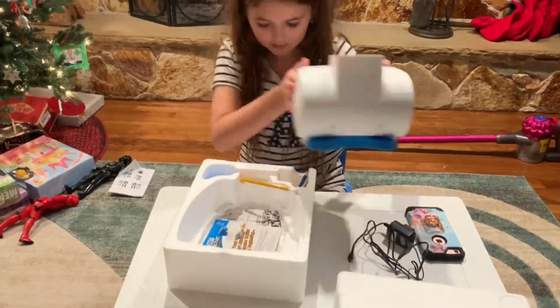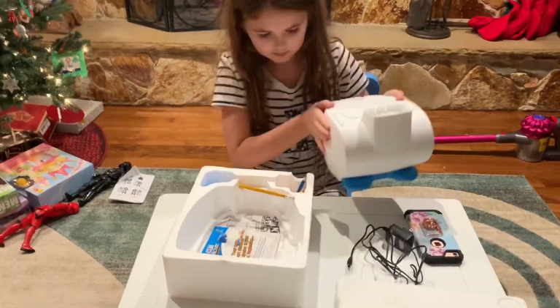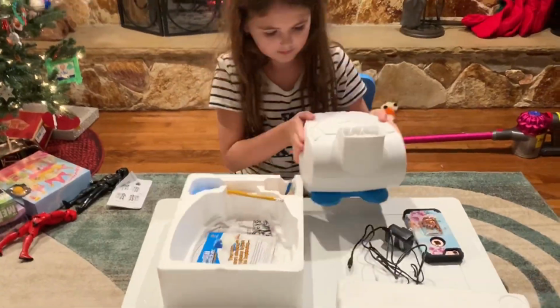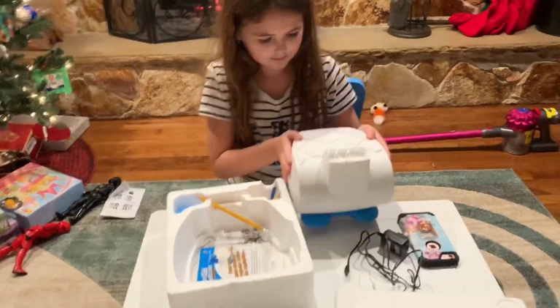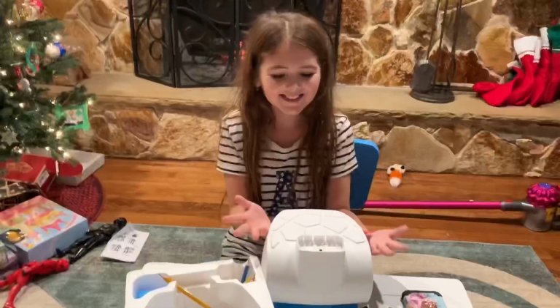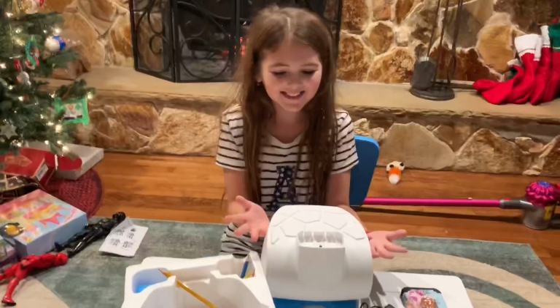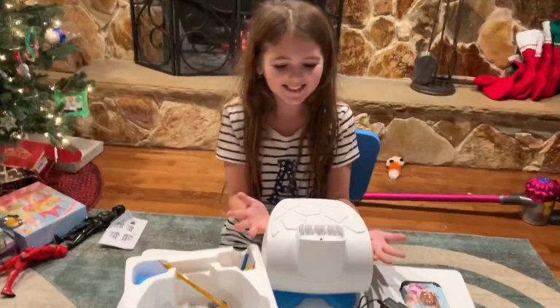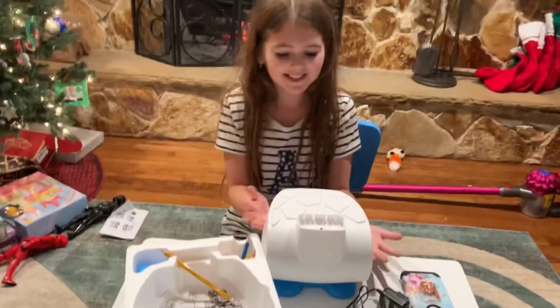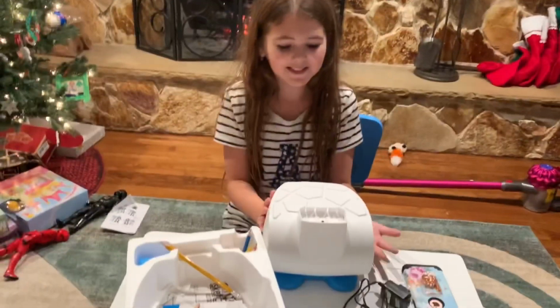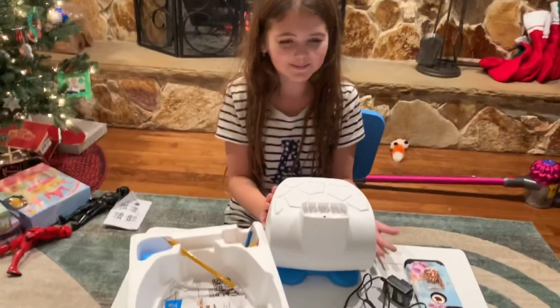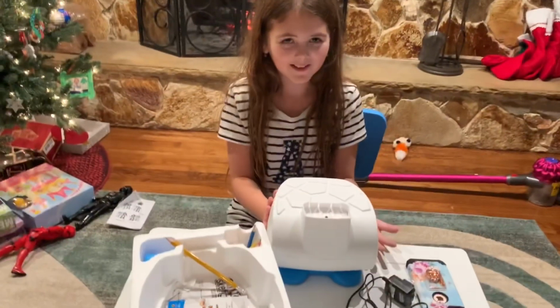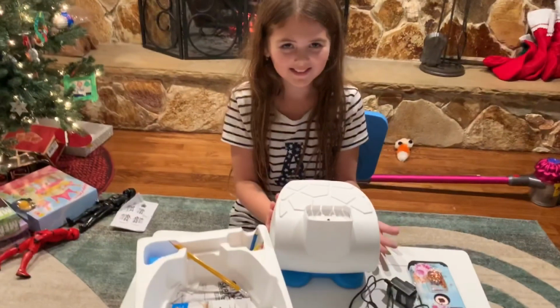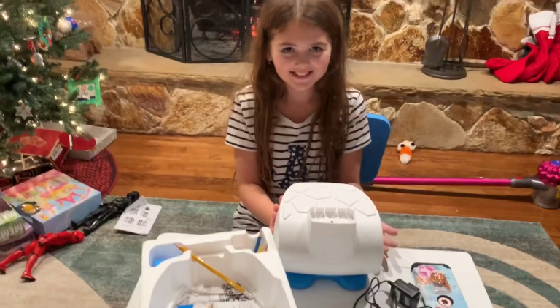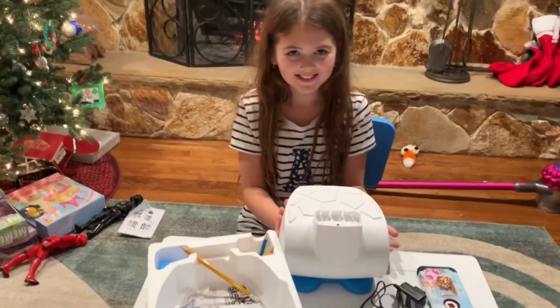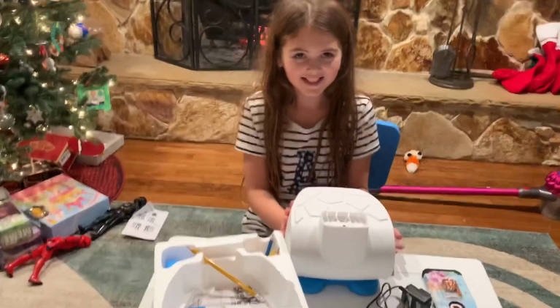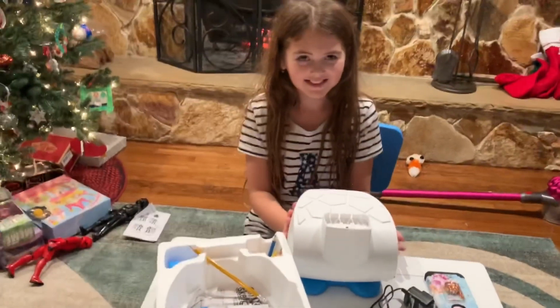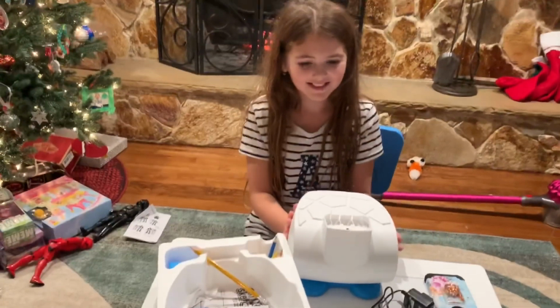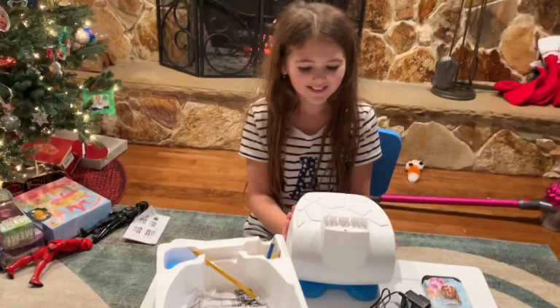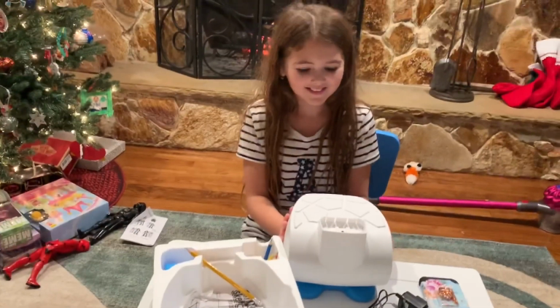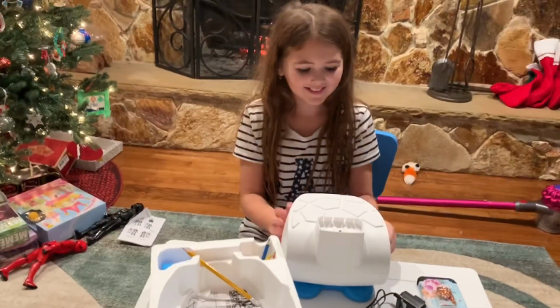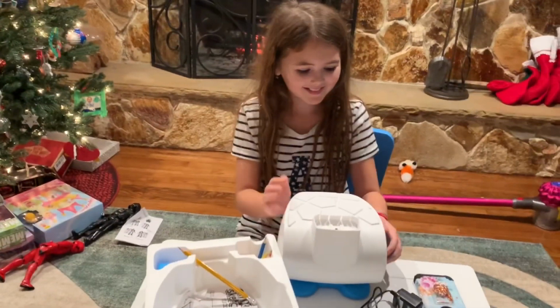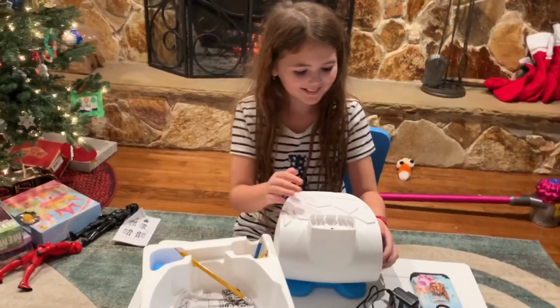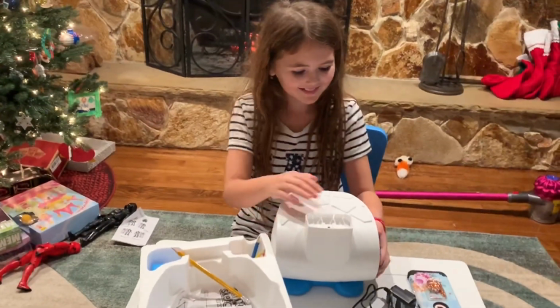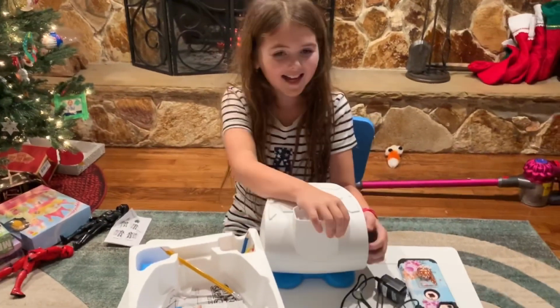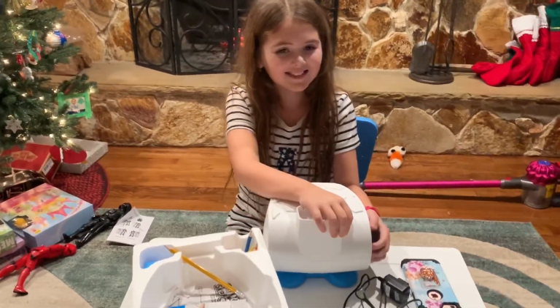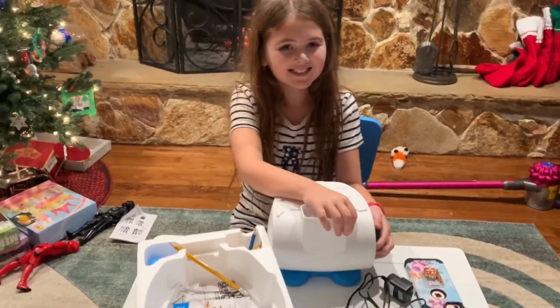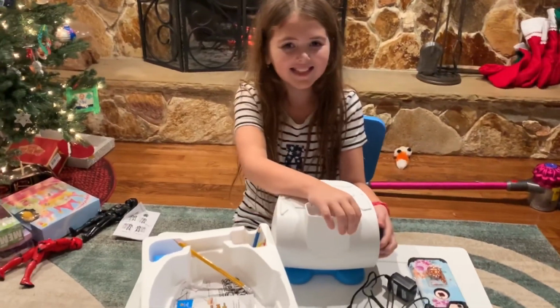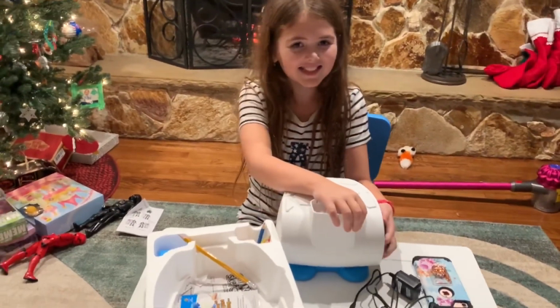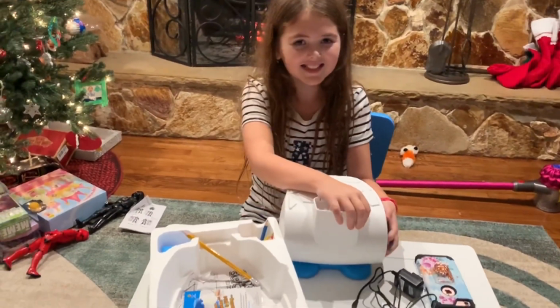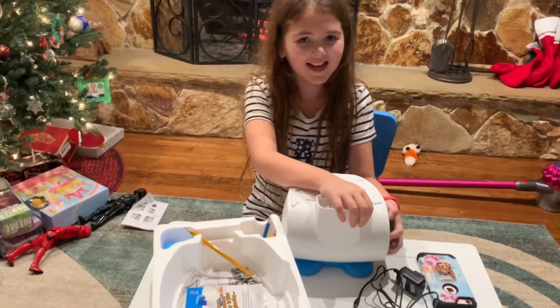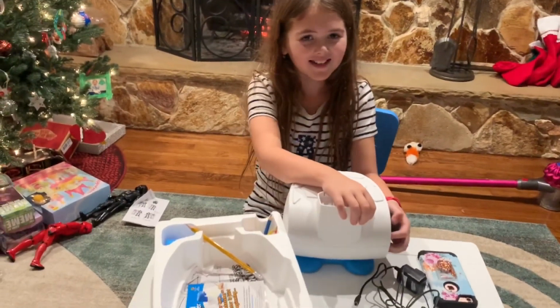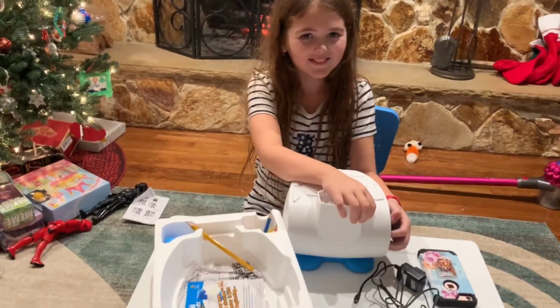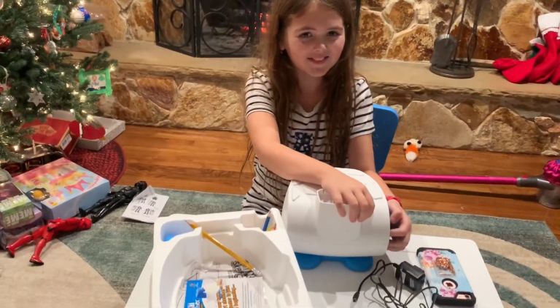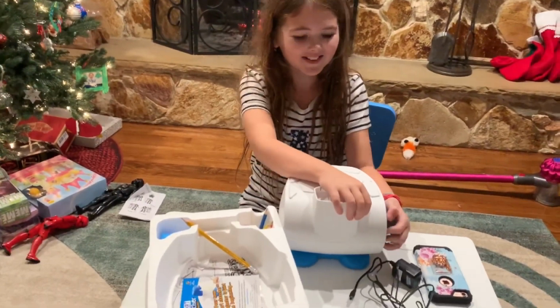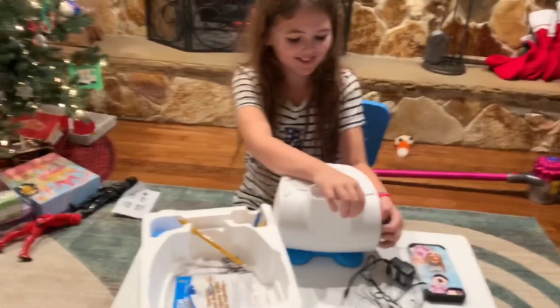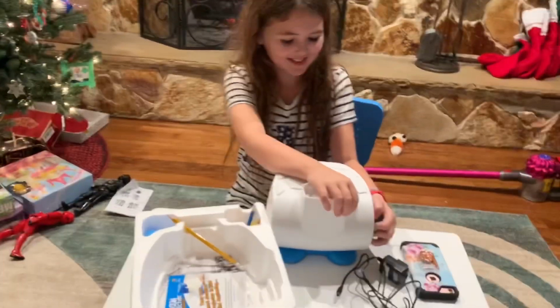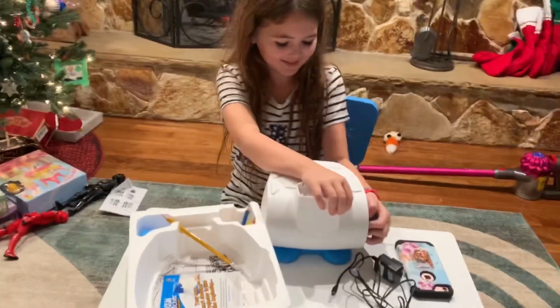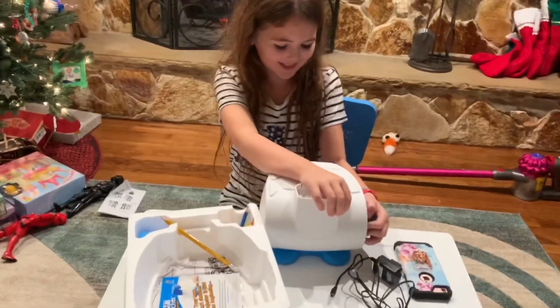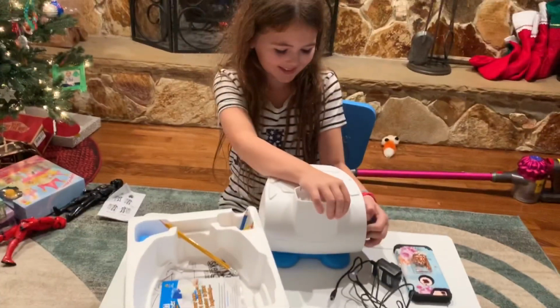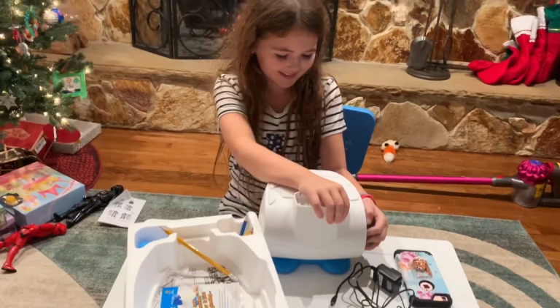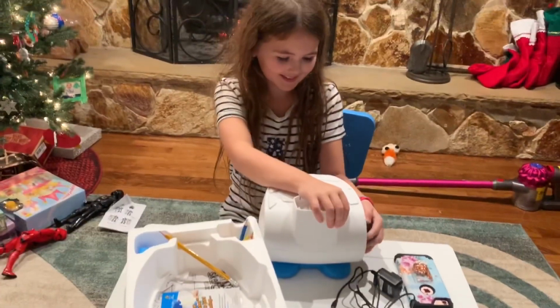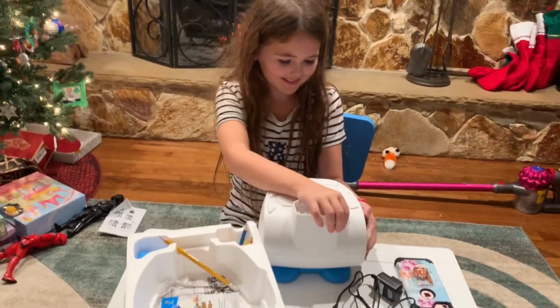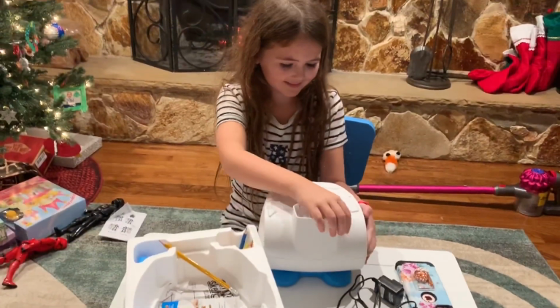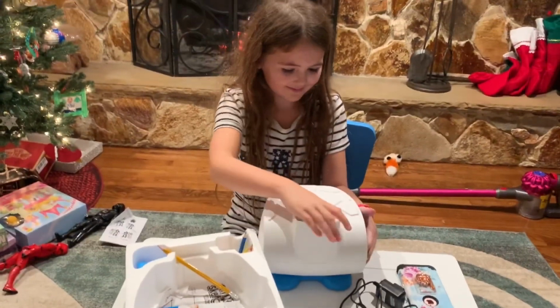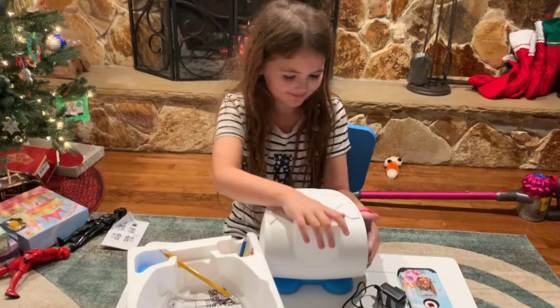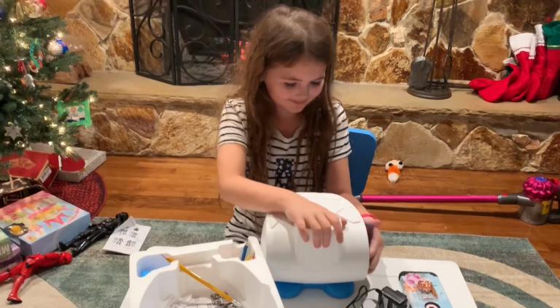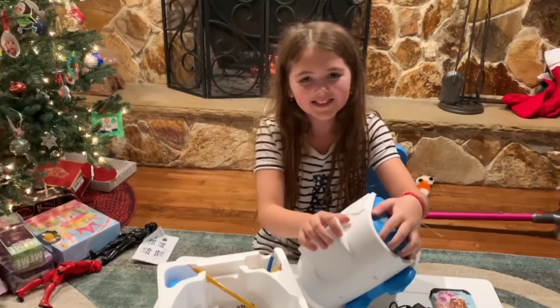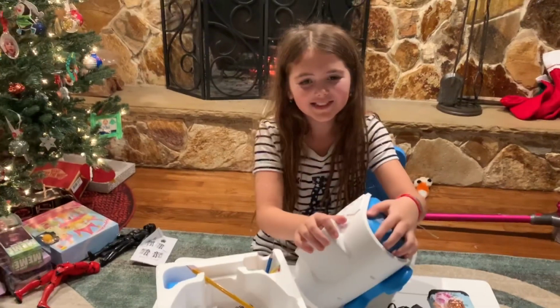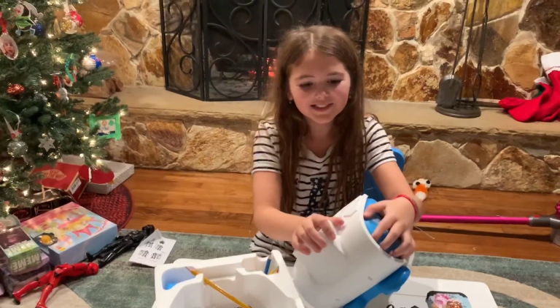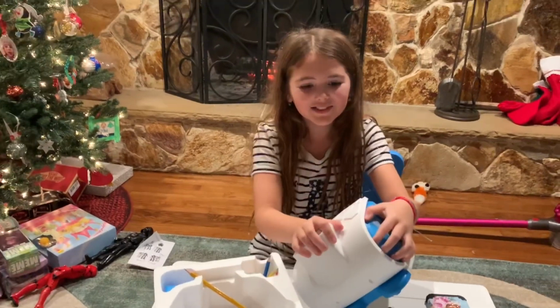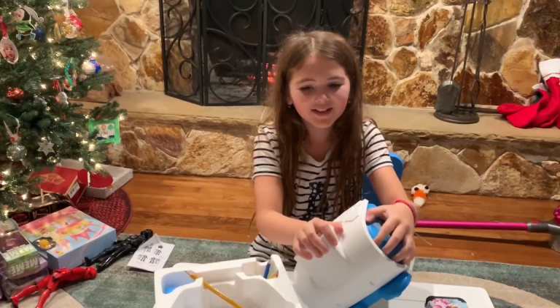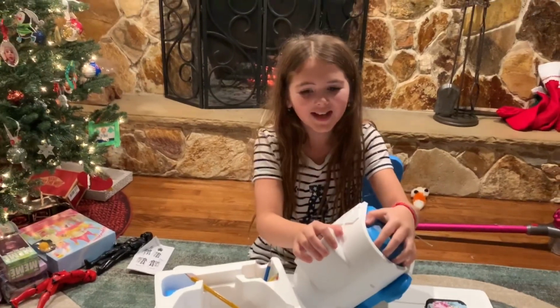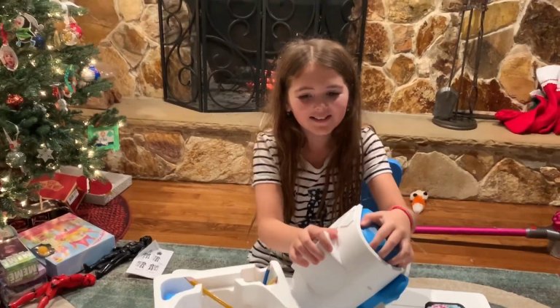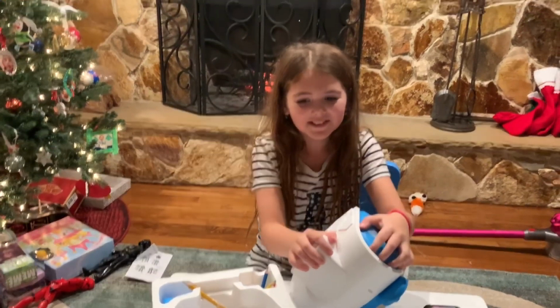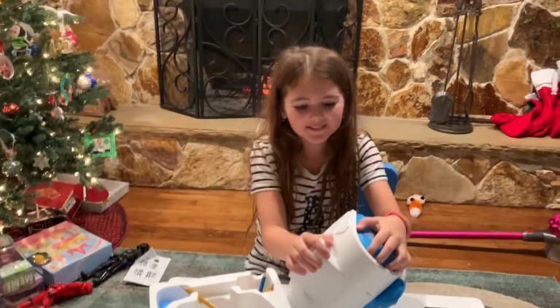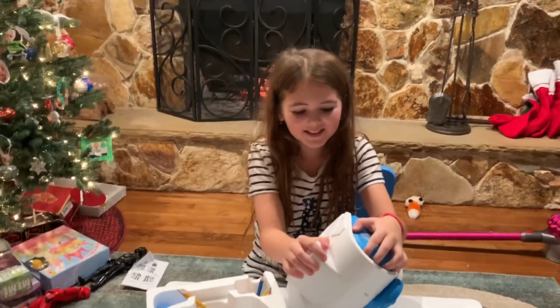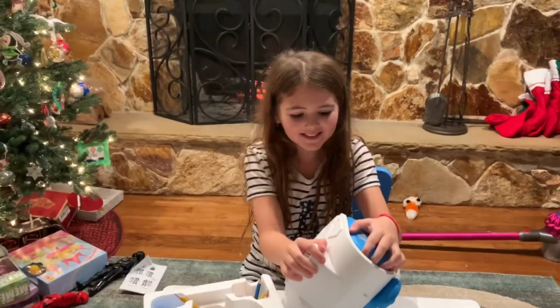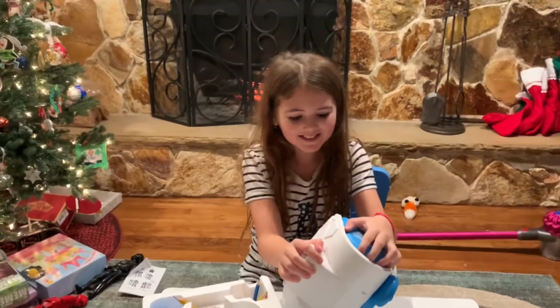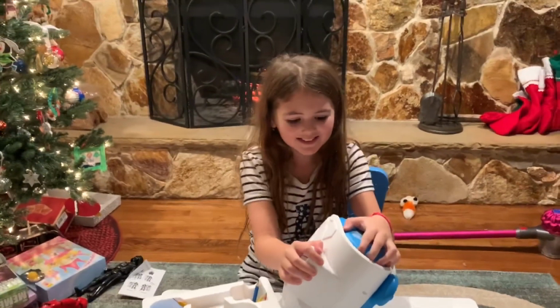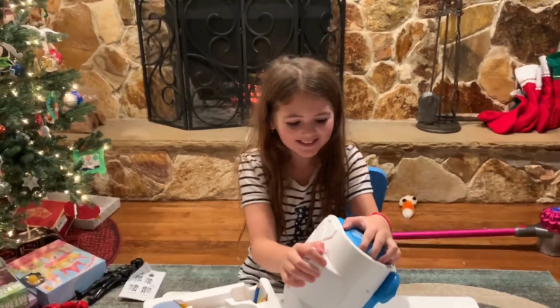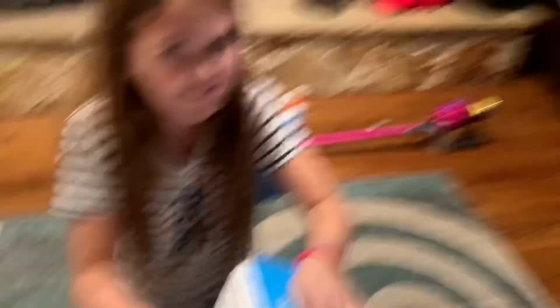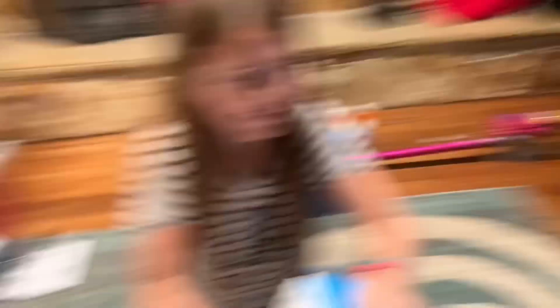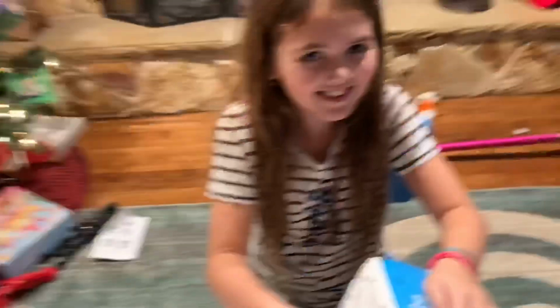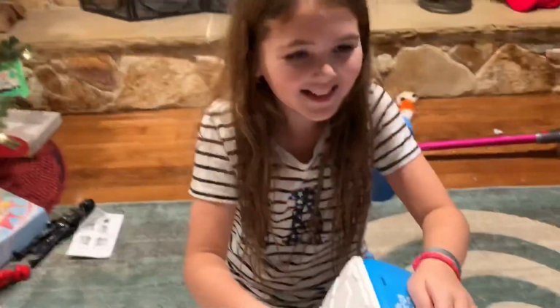This is a SmartSketcher. I just got it for Christmas. Let me show you how it works.